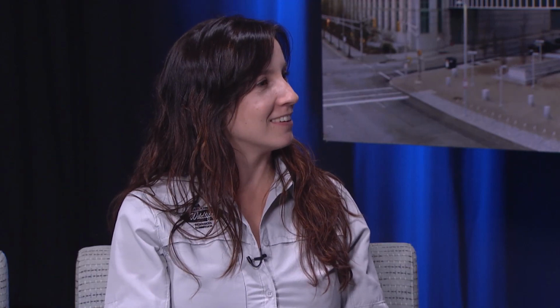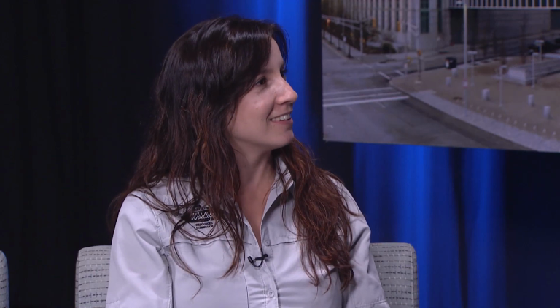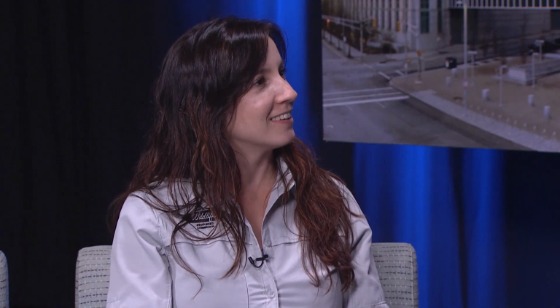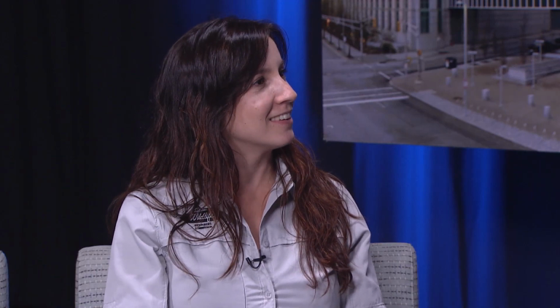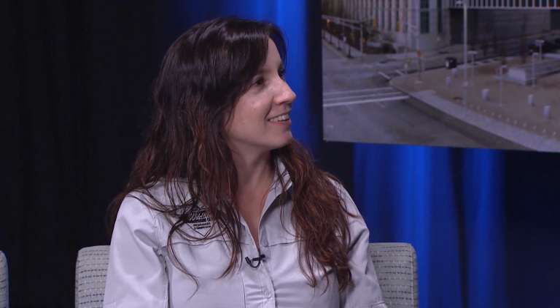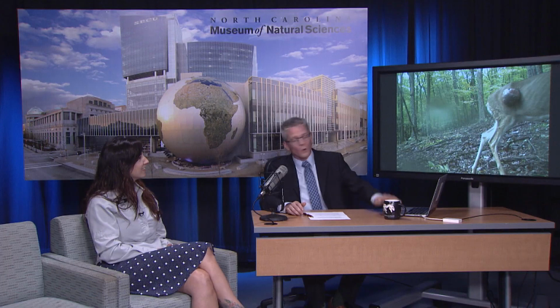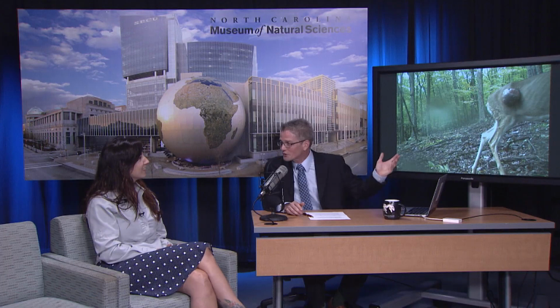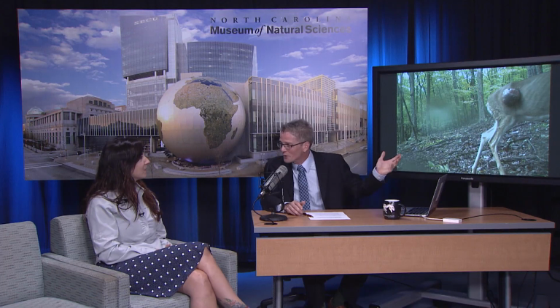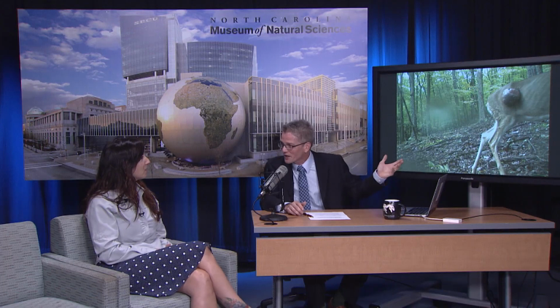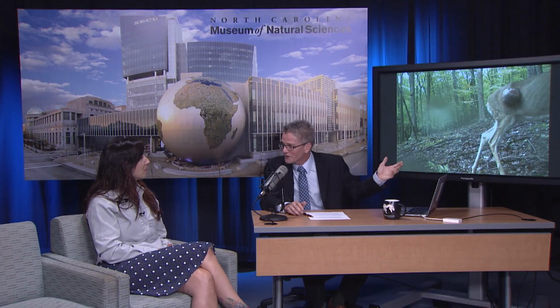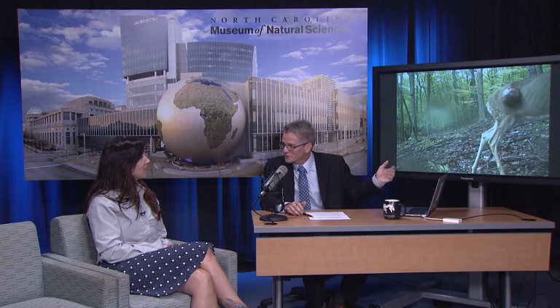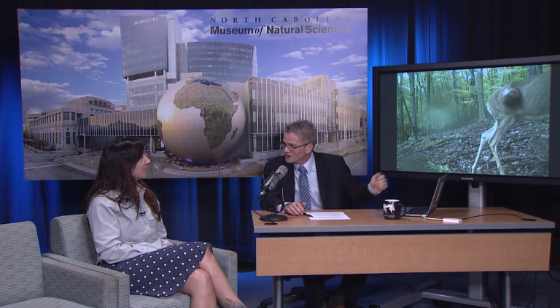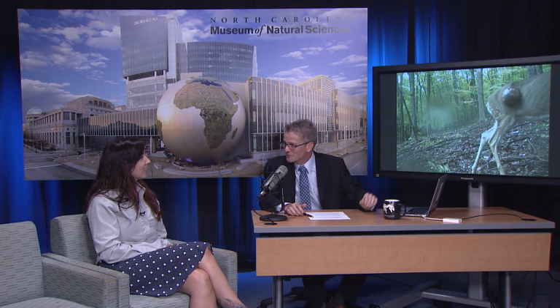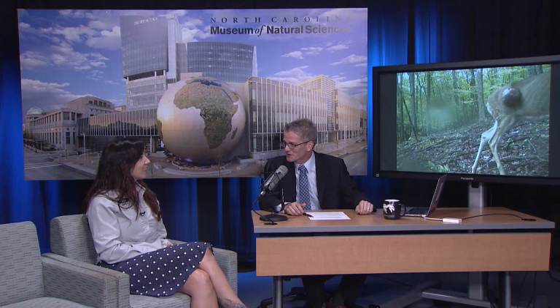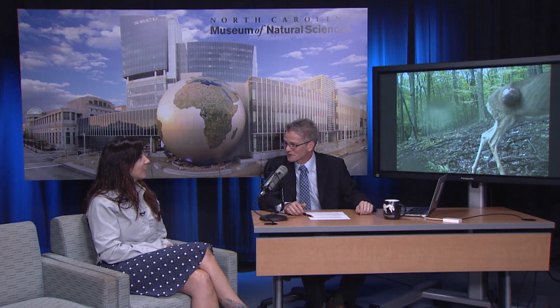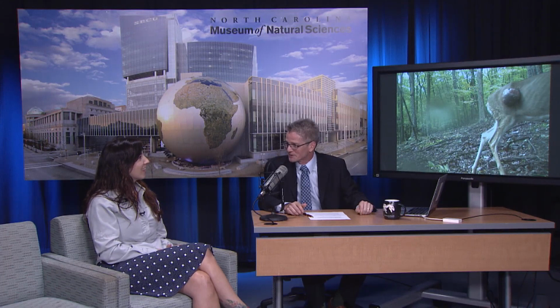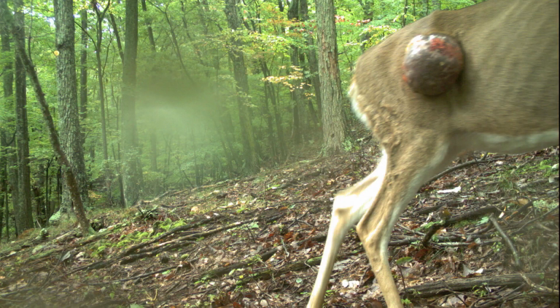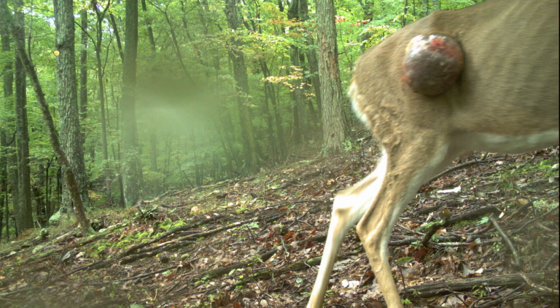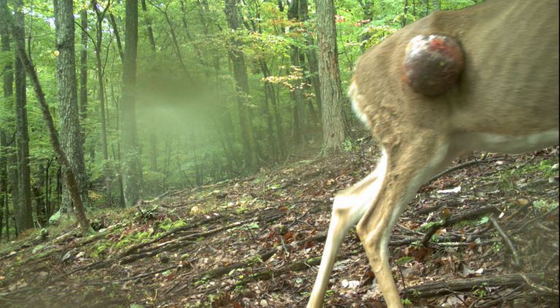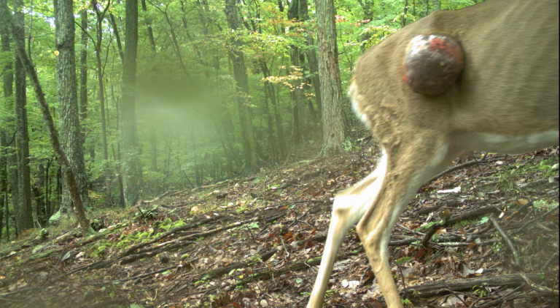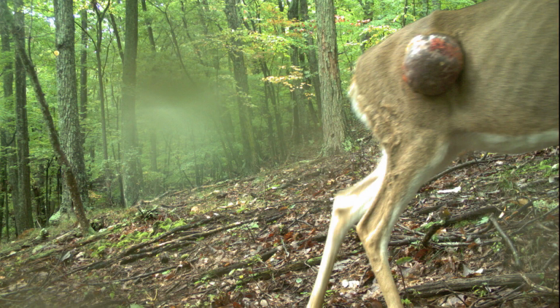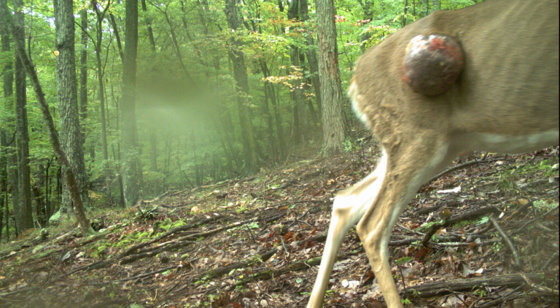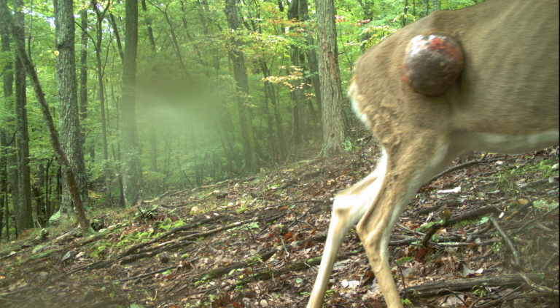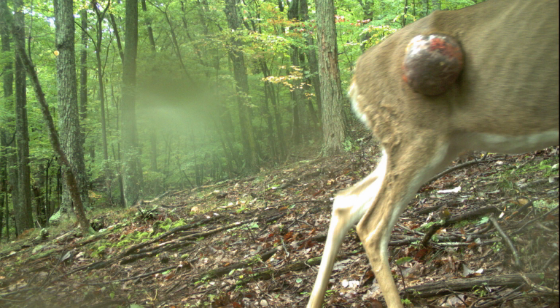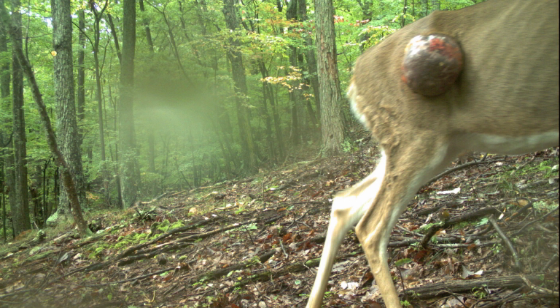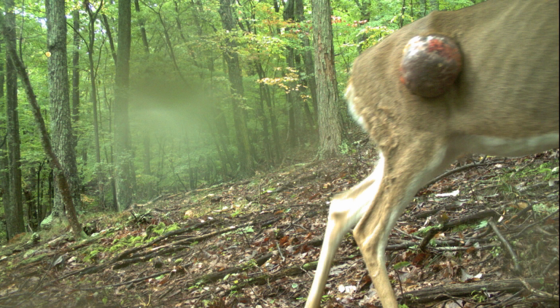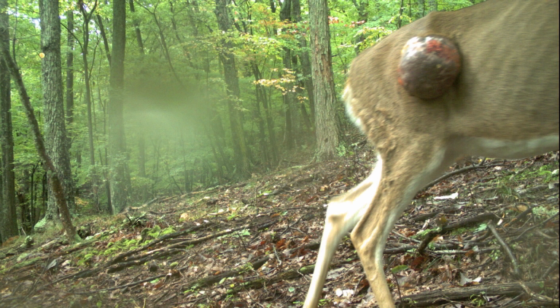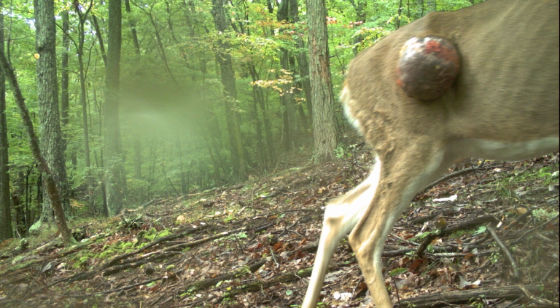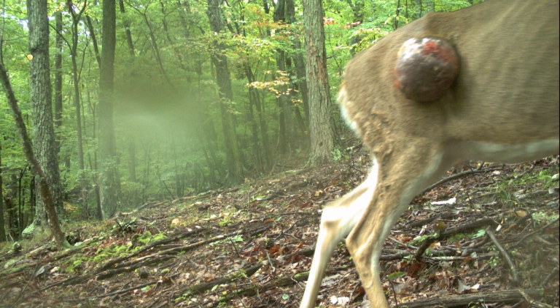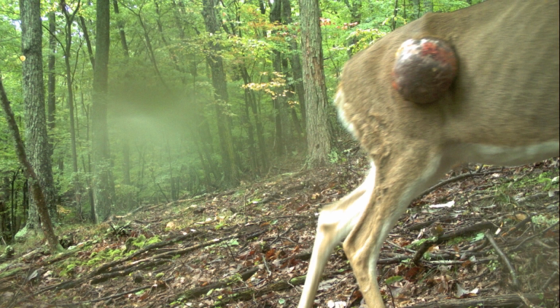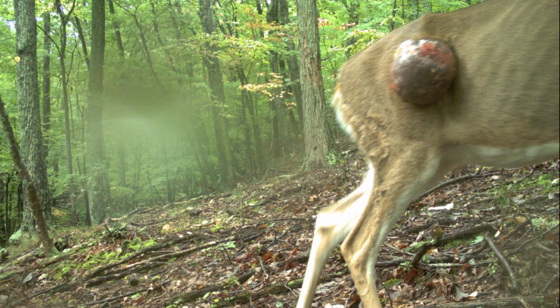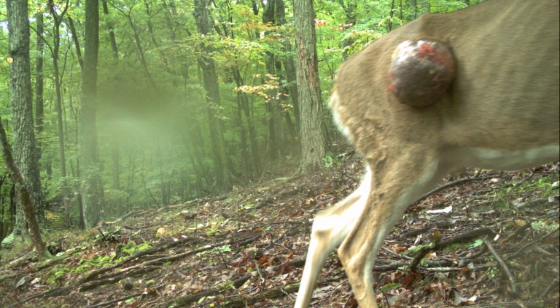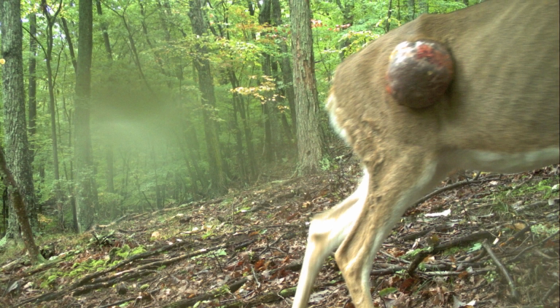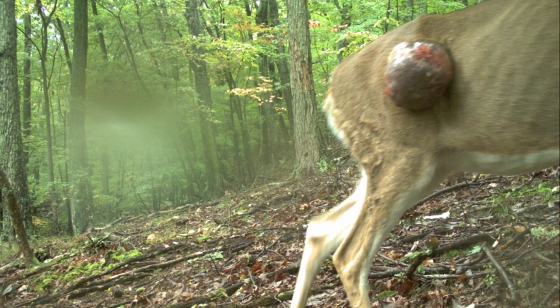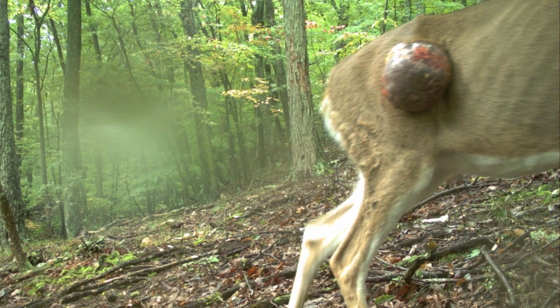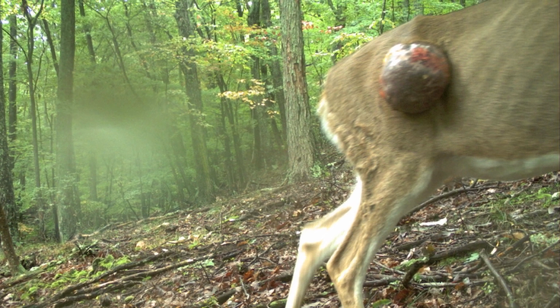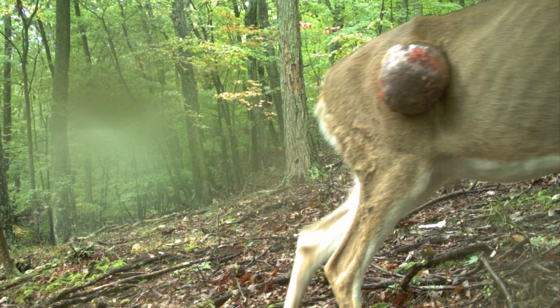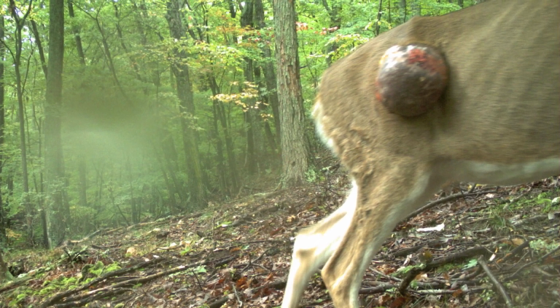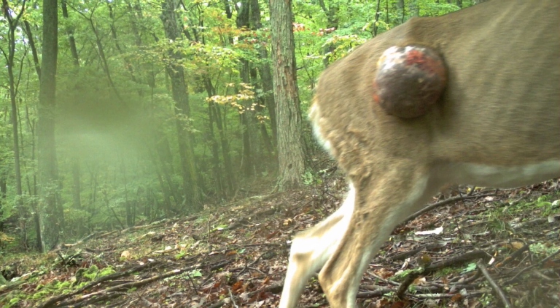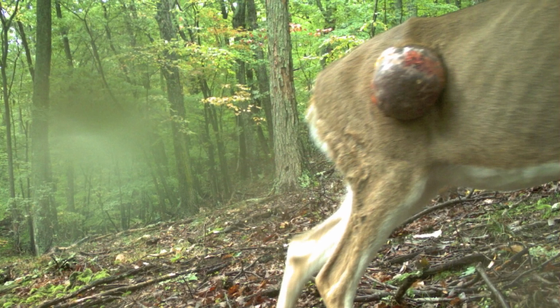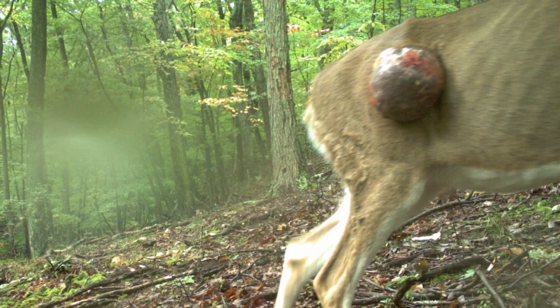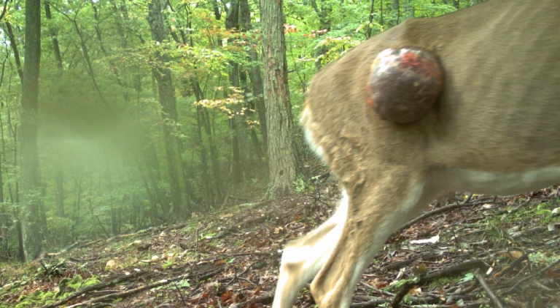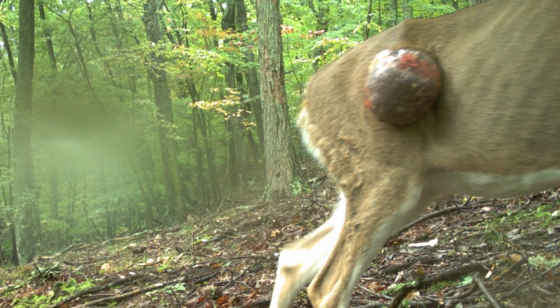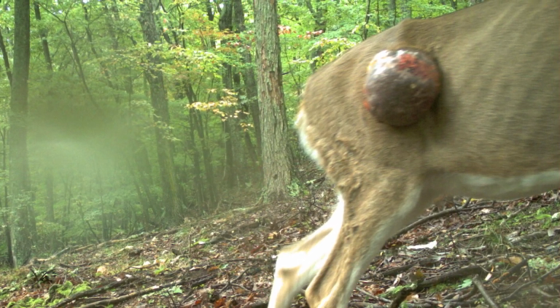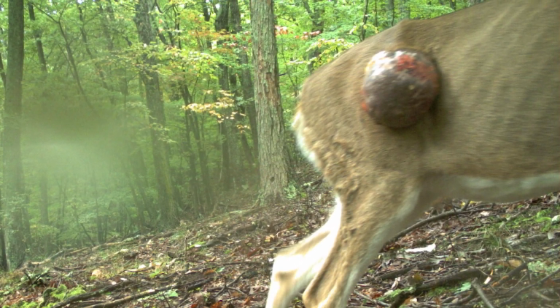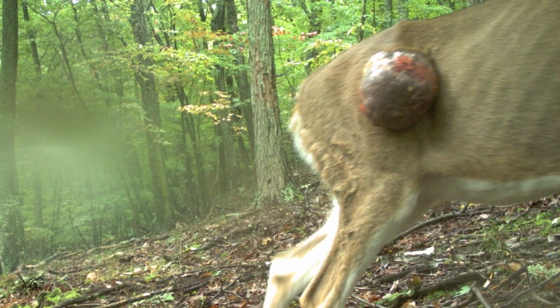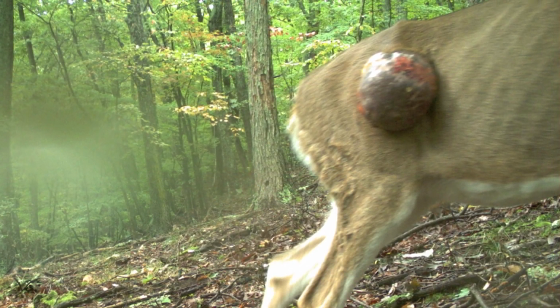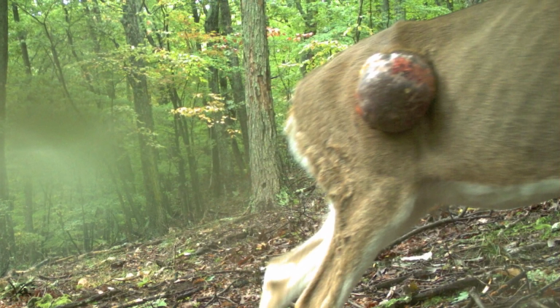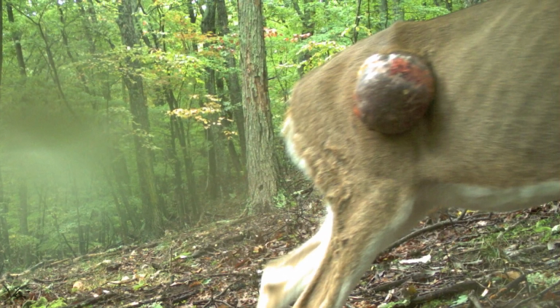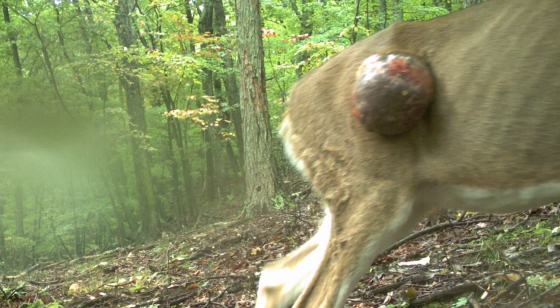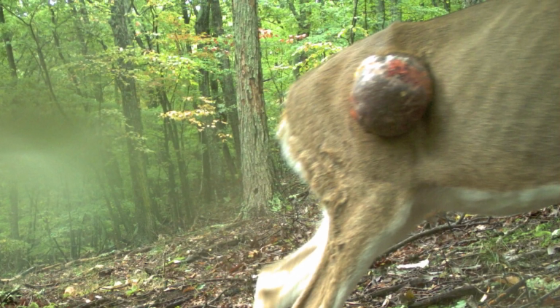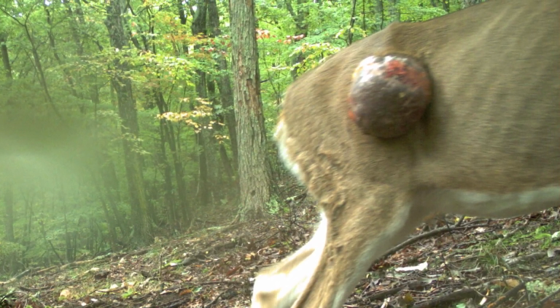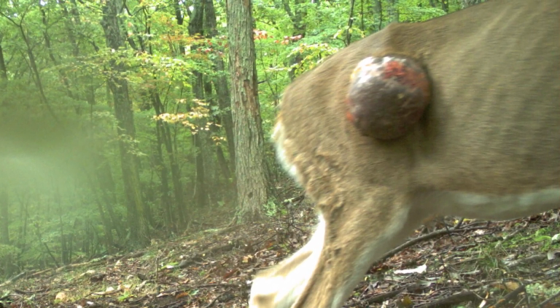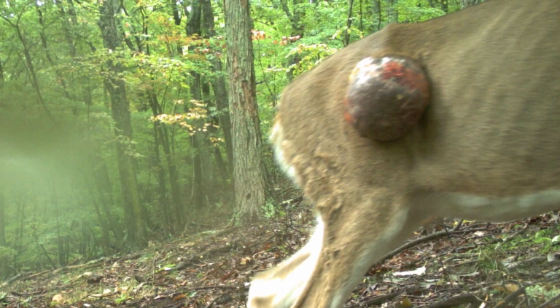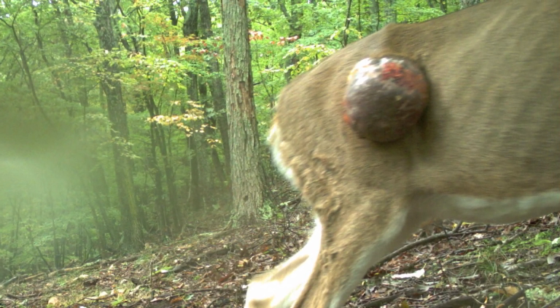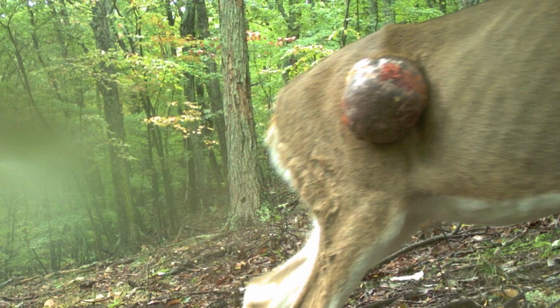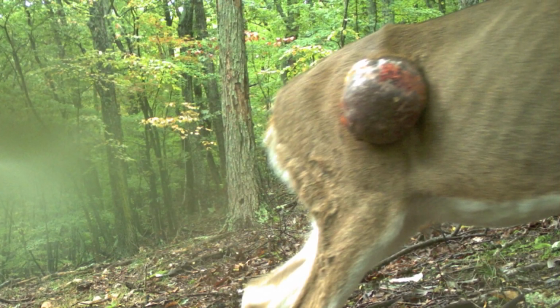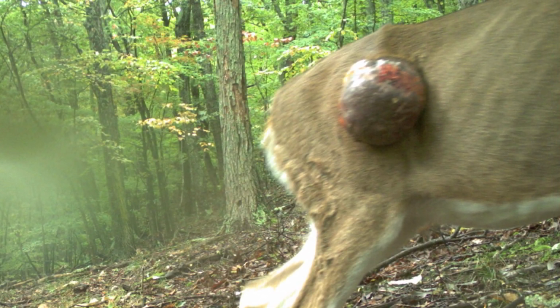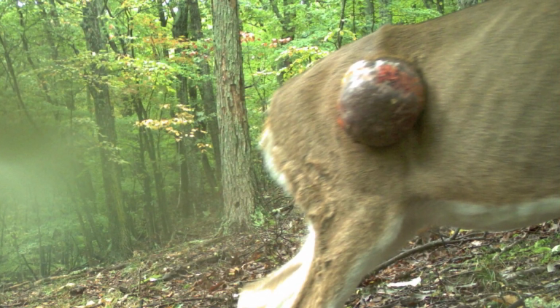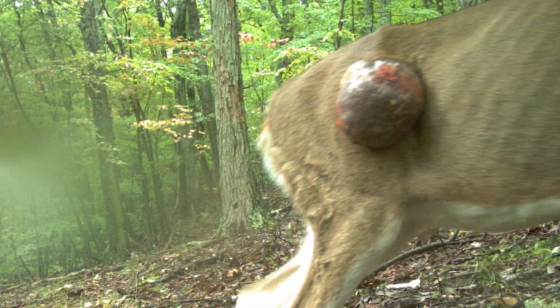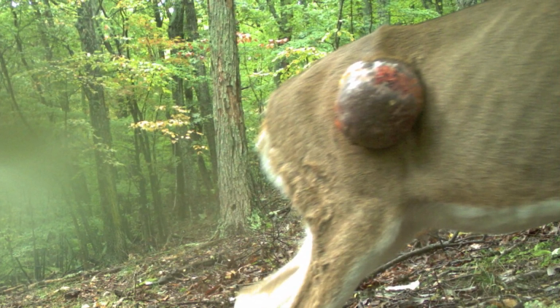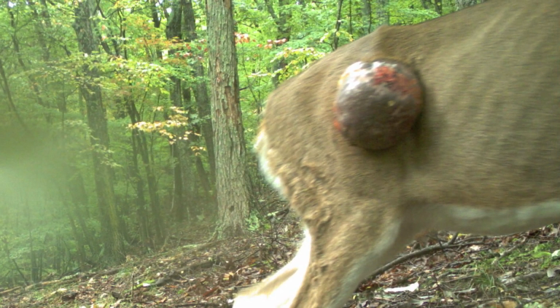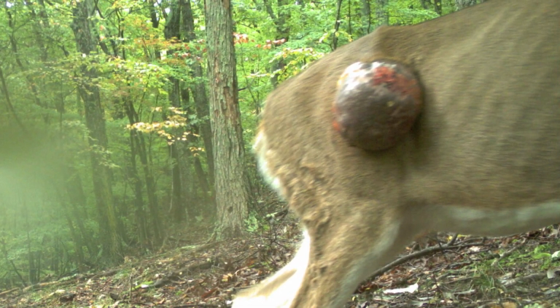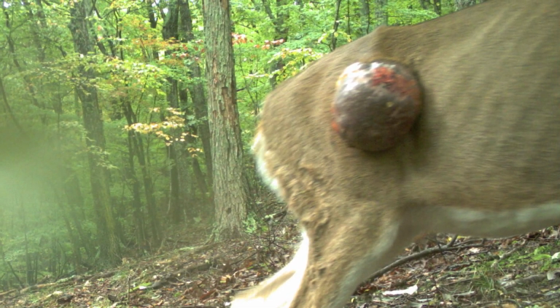So, what's going on in this crazy picture? Without putting my hands on the animal, it looks to me like a cutaneous fibroma.